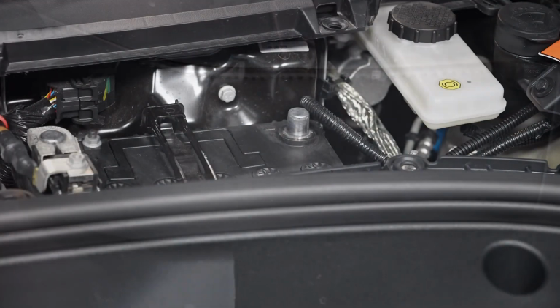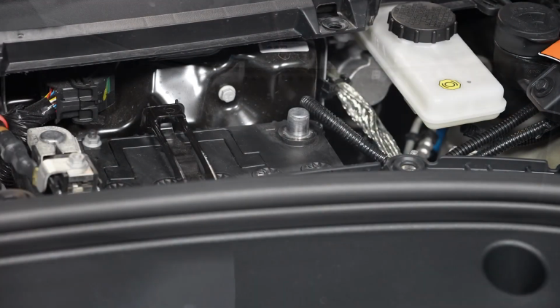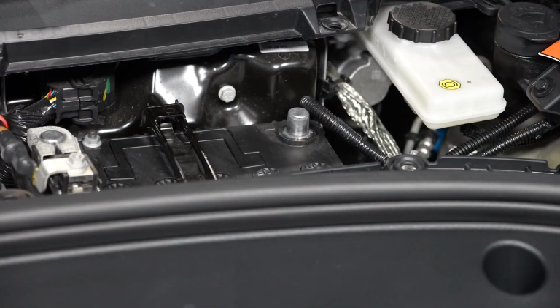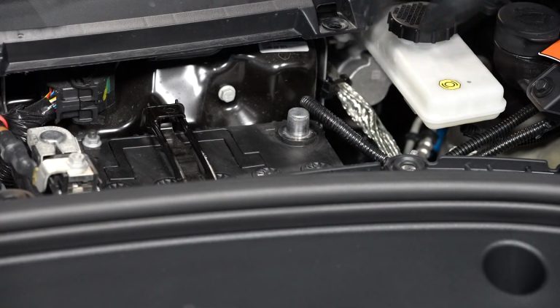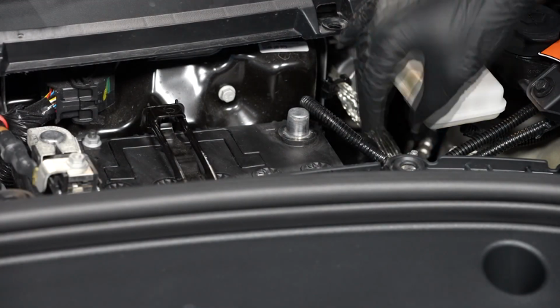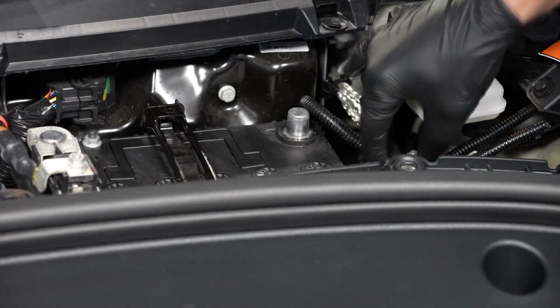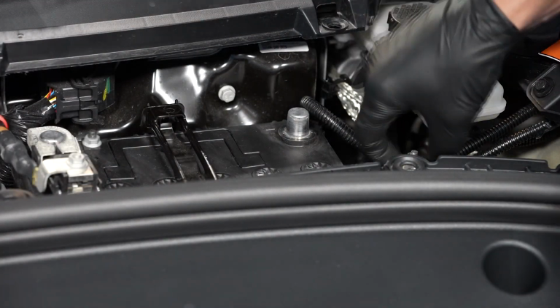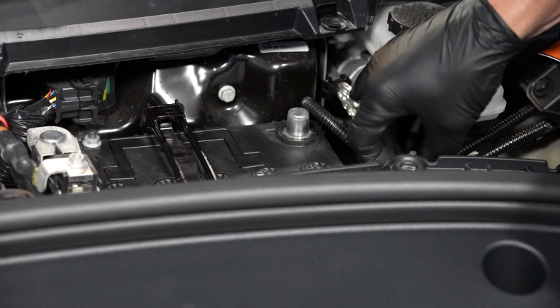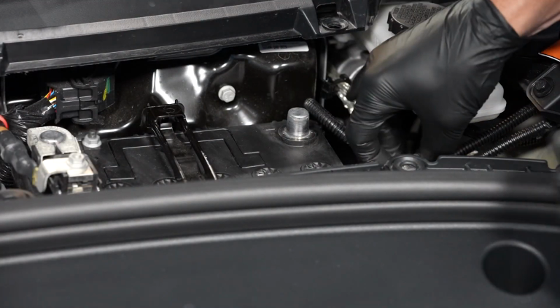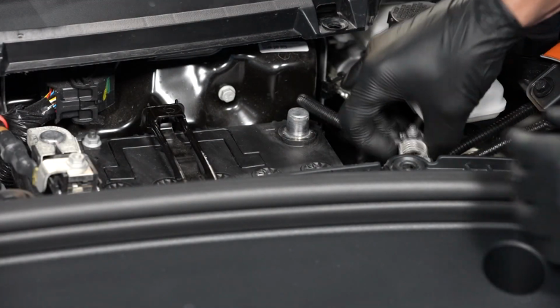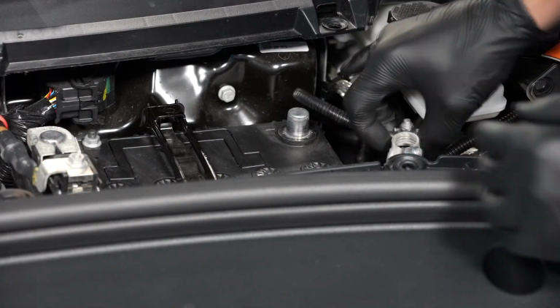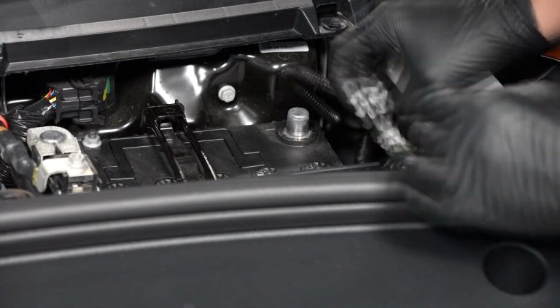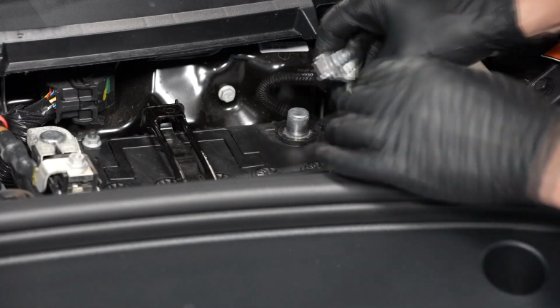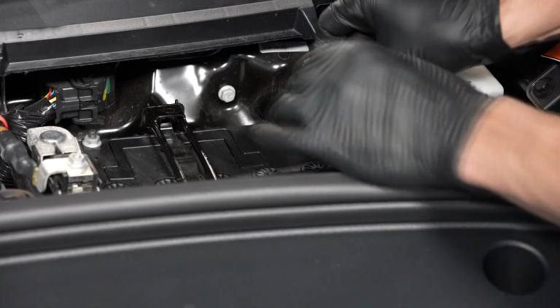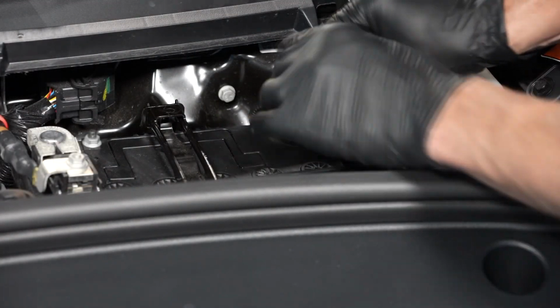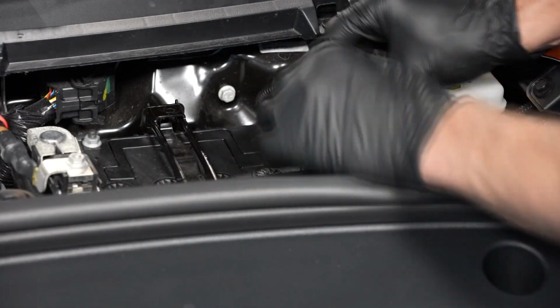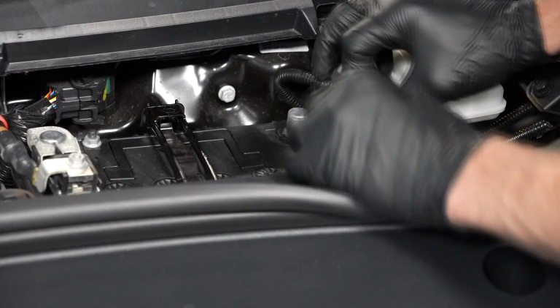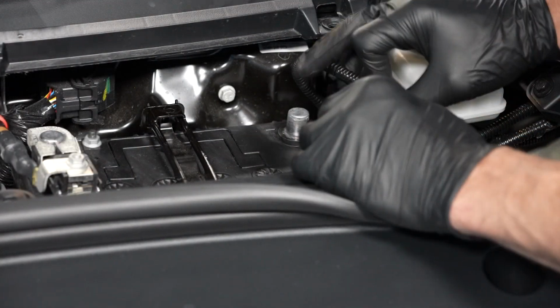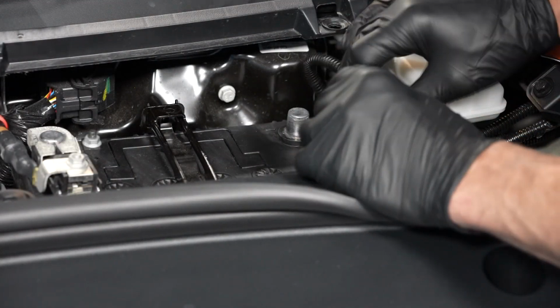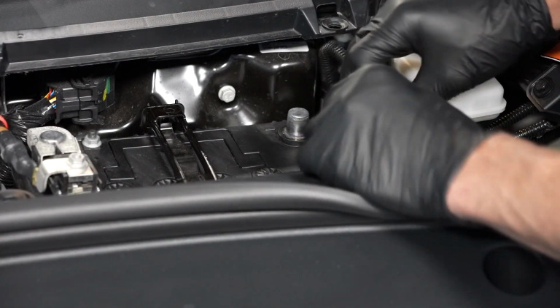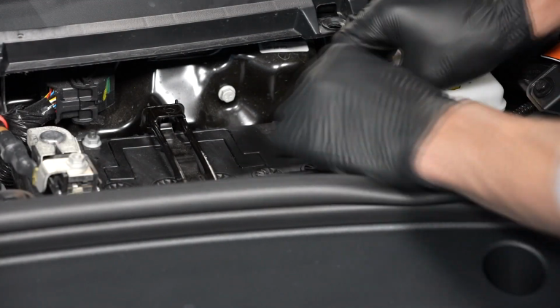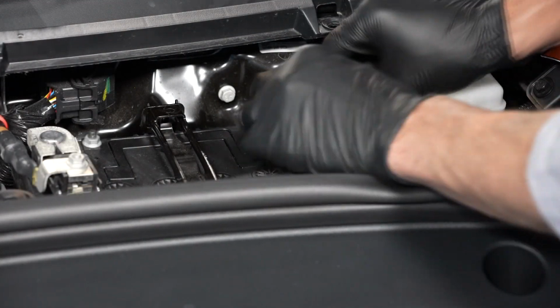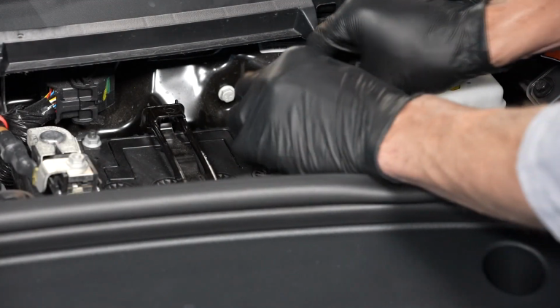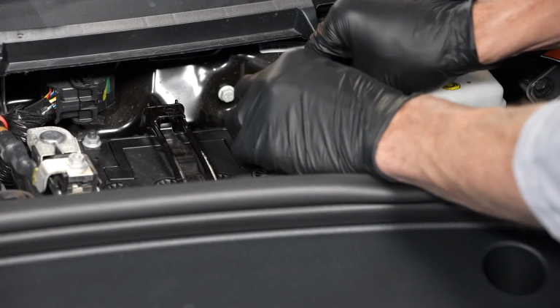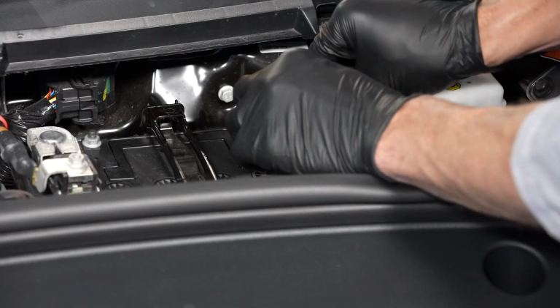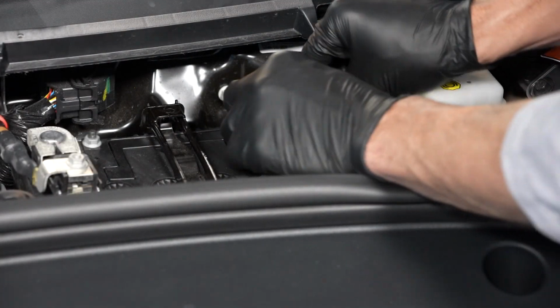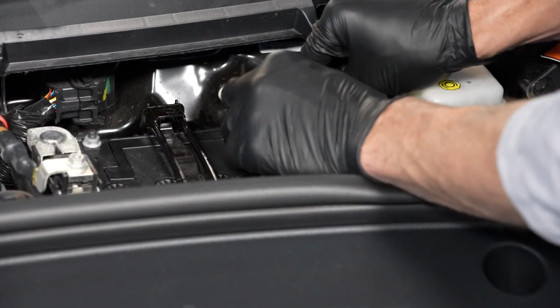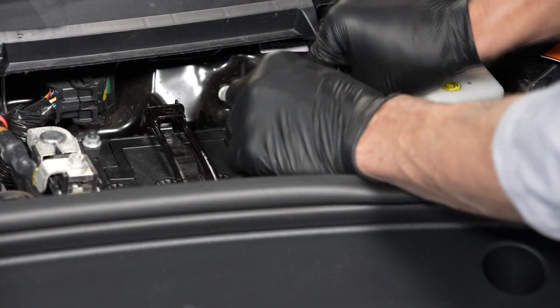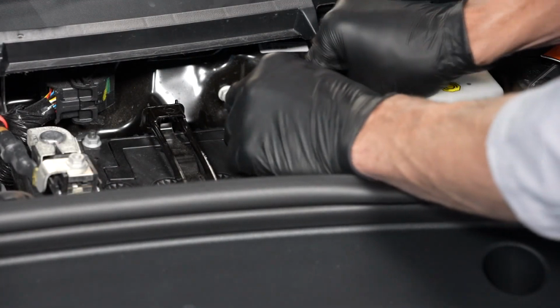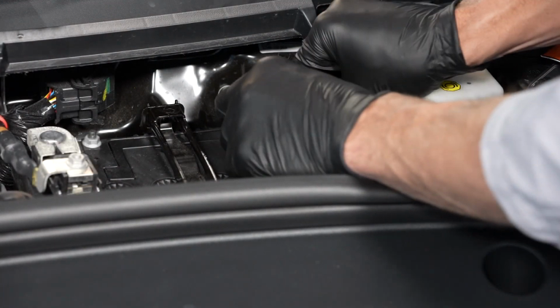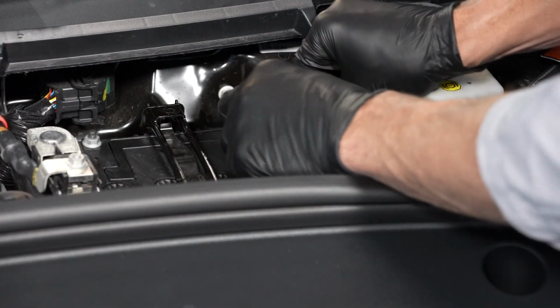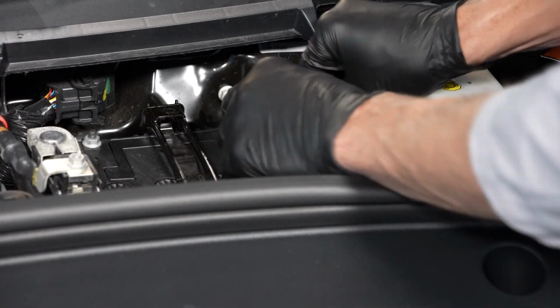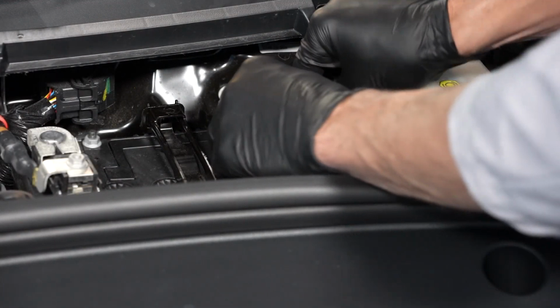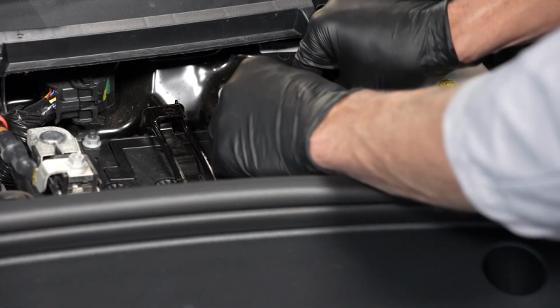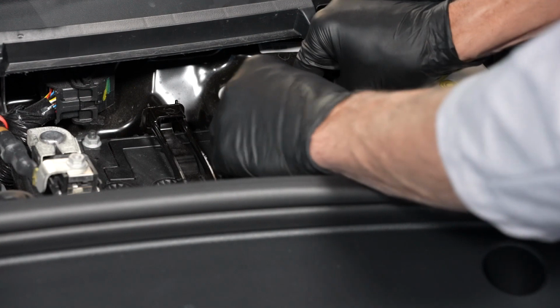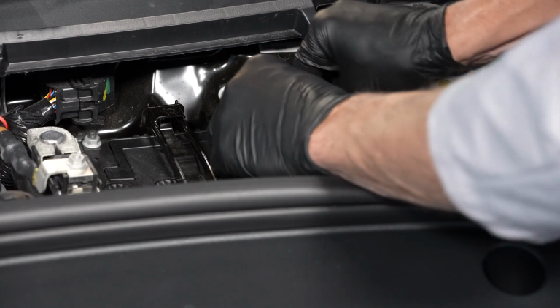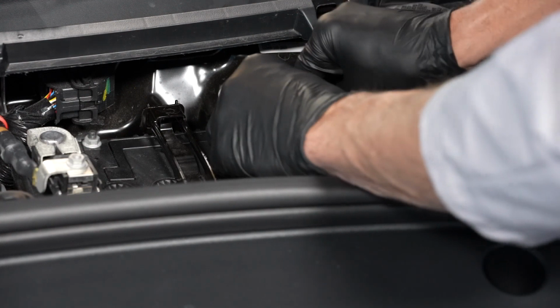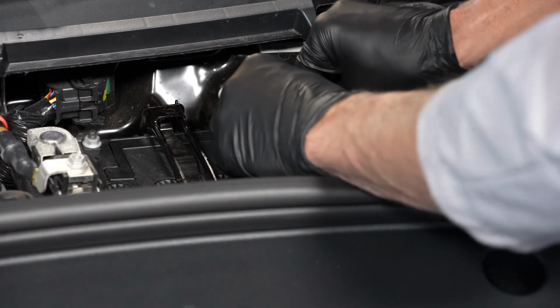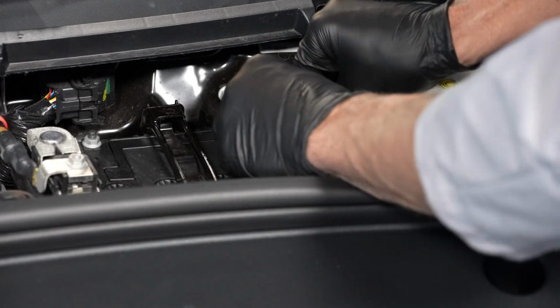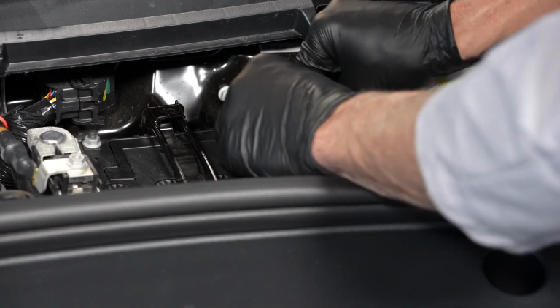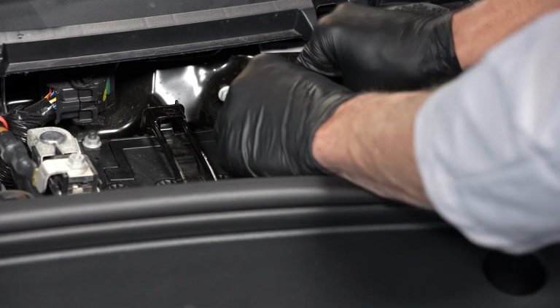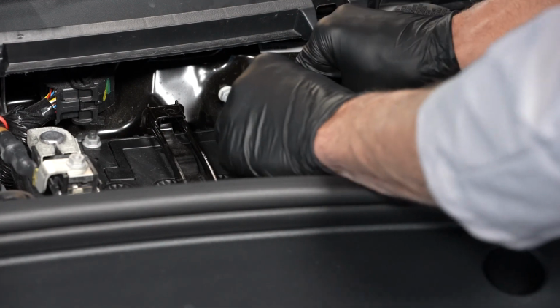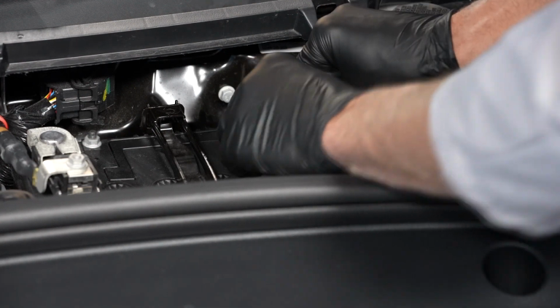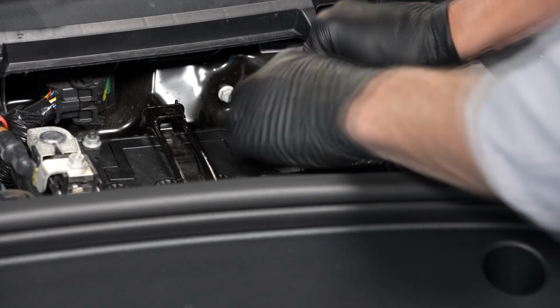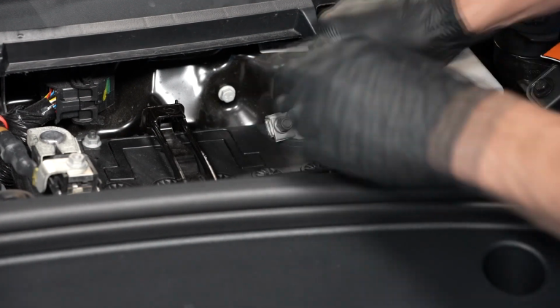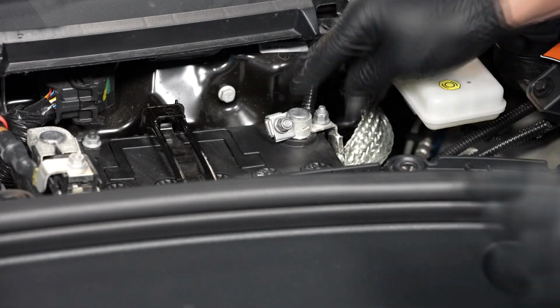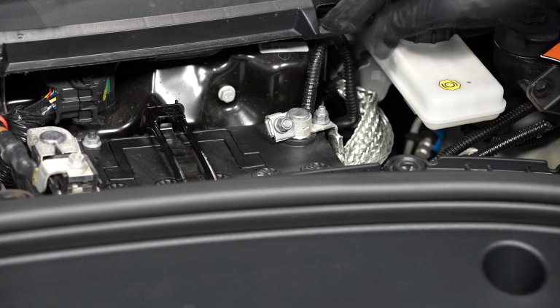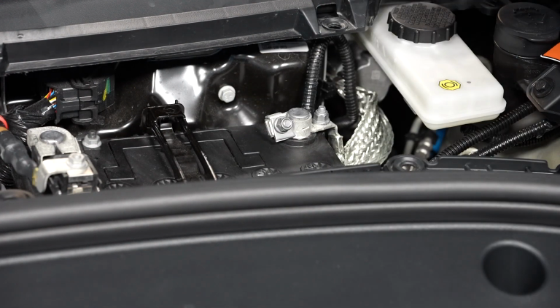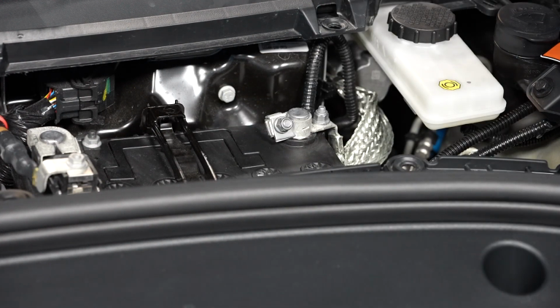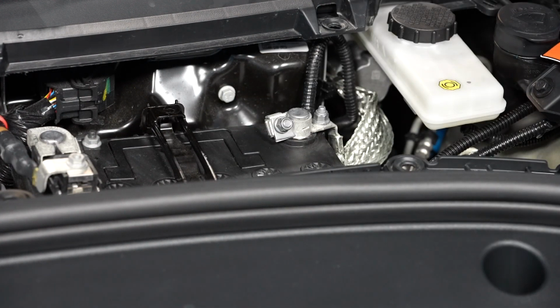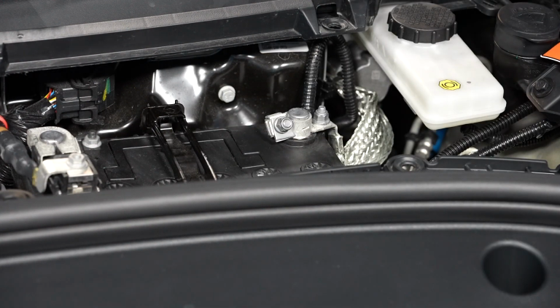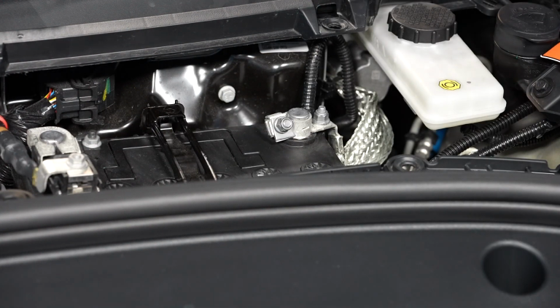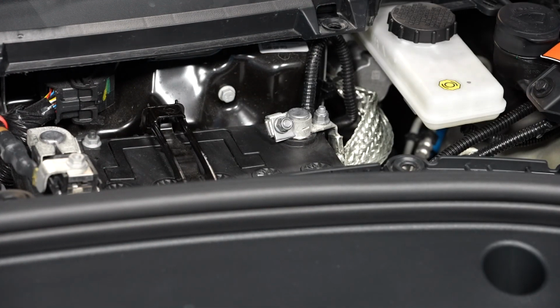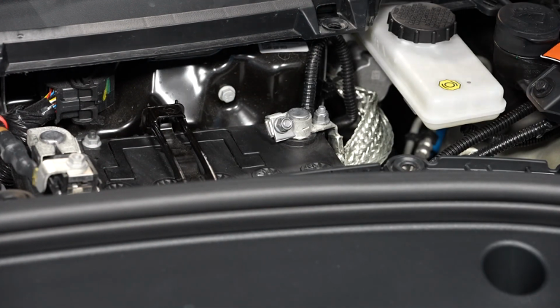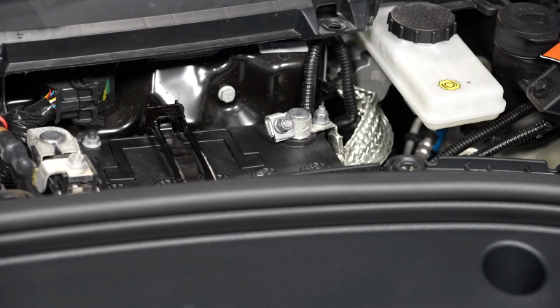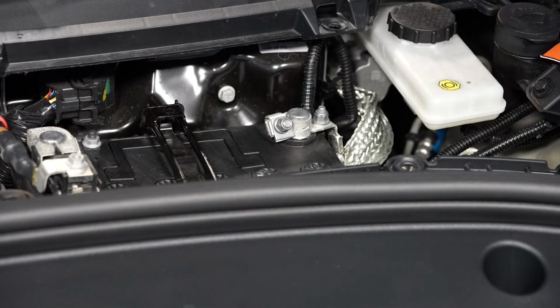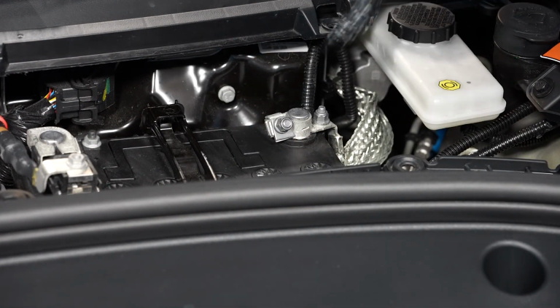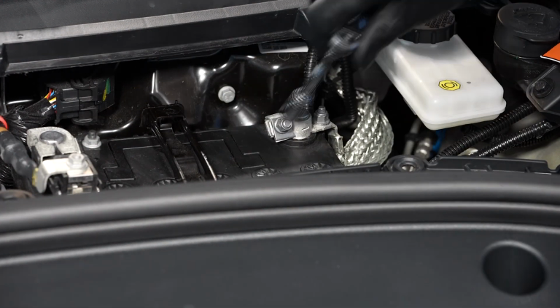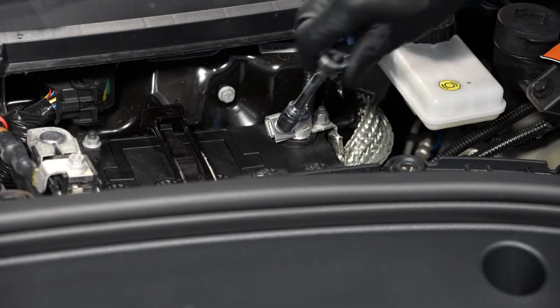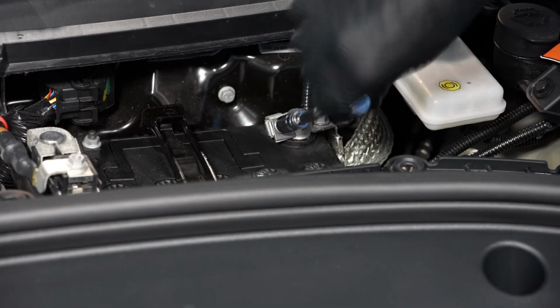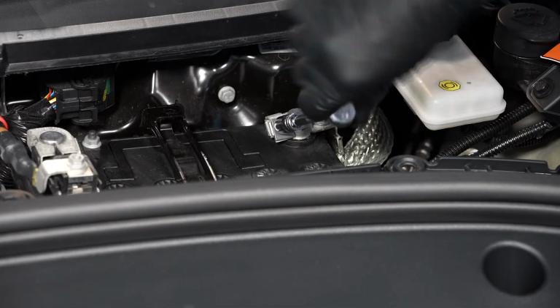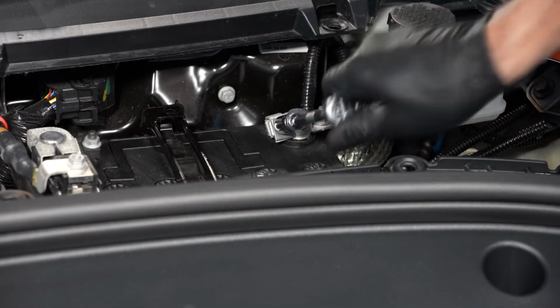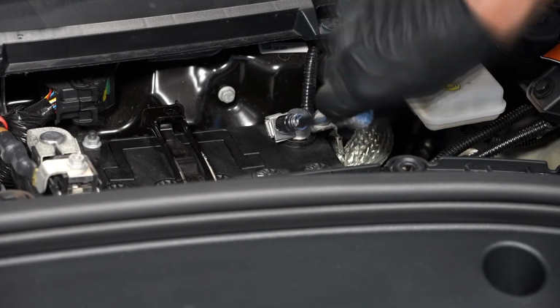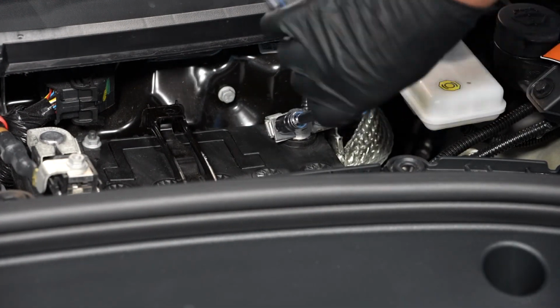Then reinstall the 12 volt battery negative cable onto the battery's terminal and tighten the fastener.